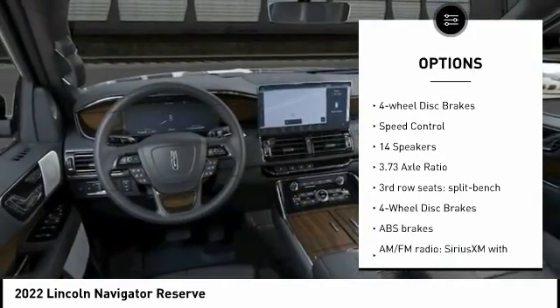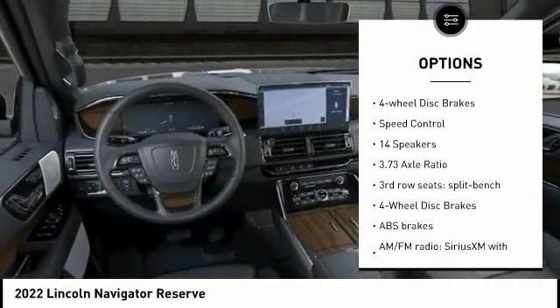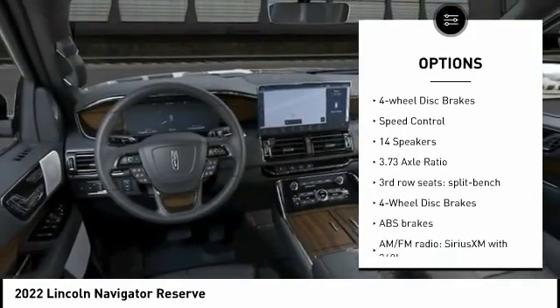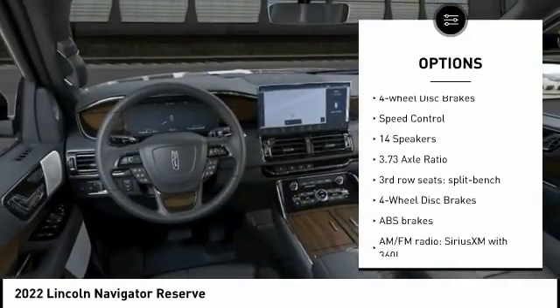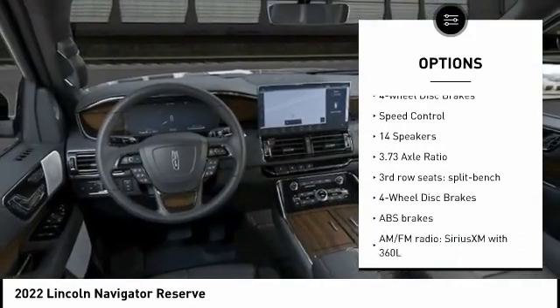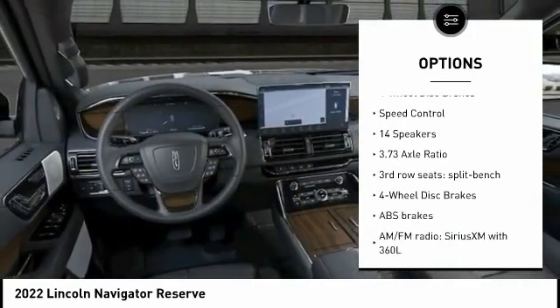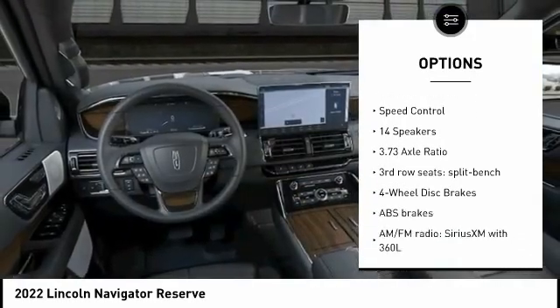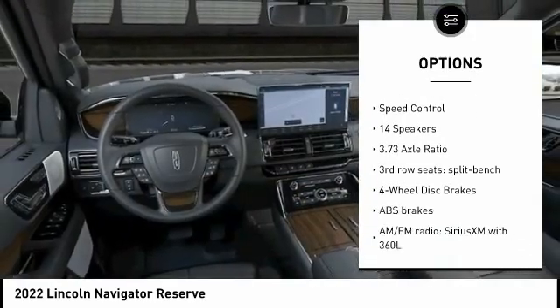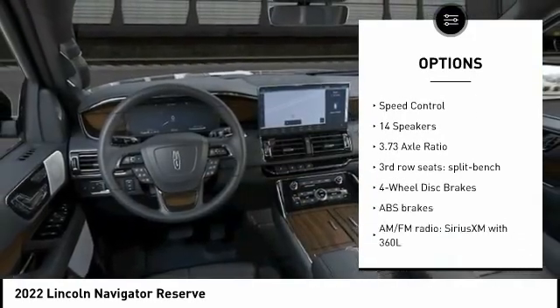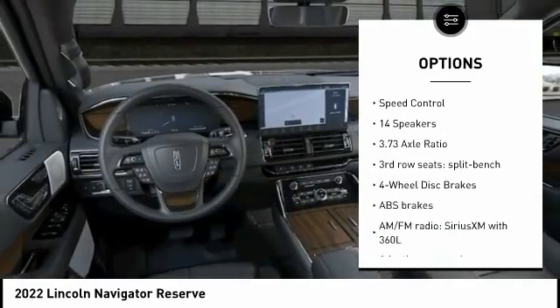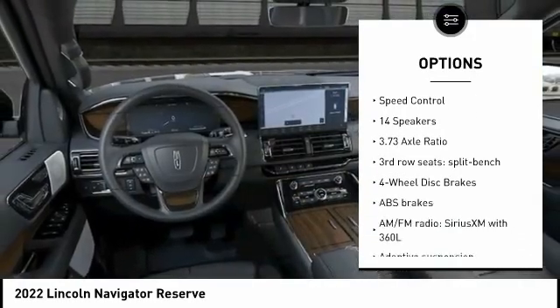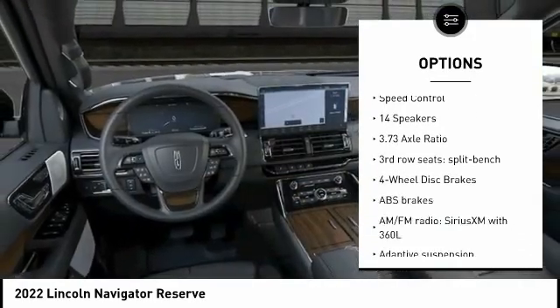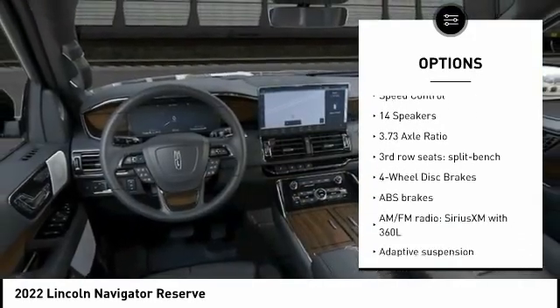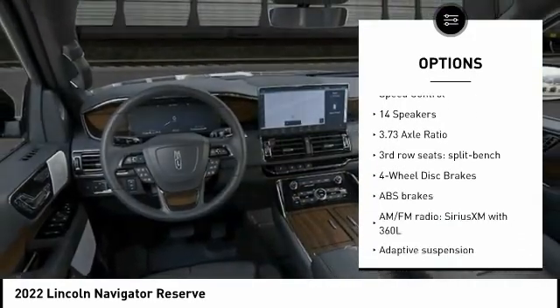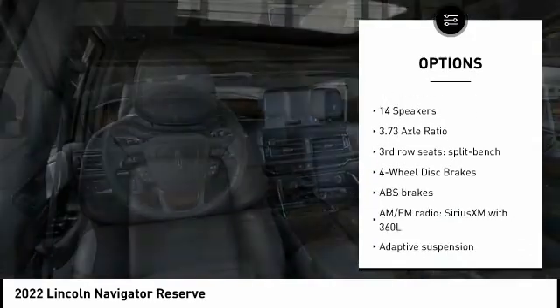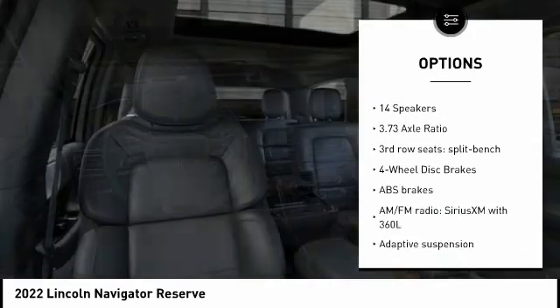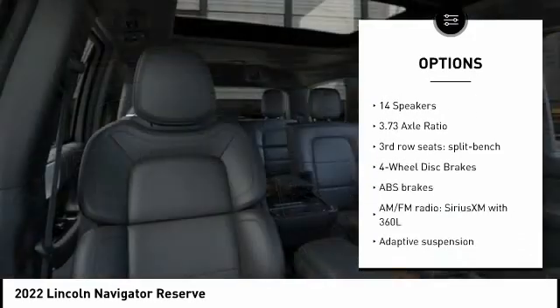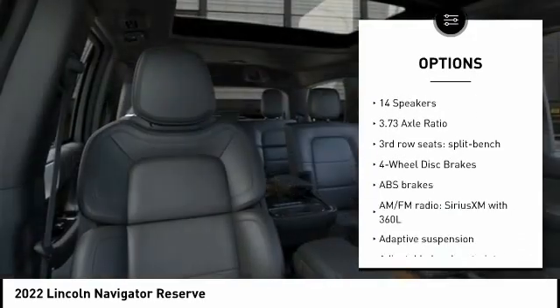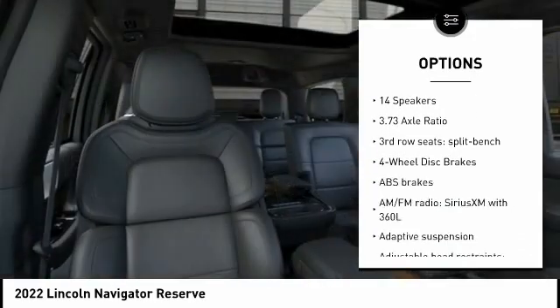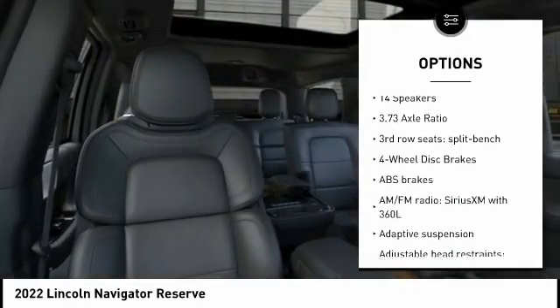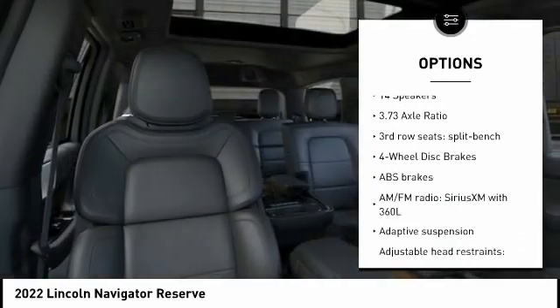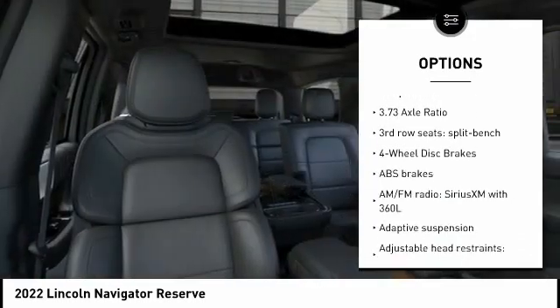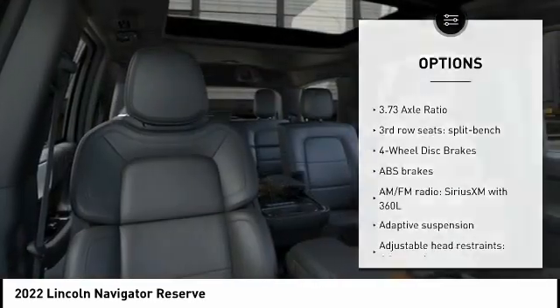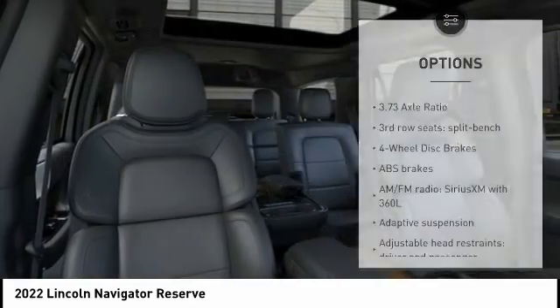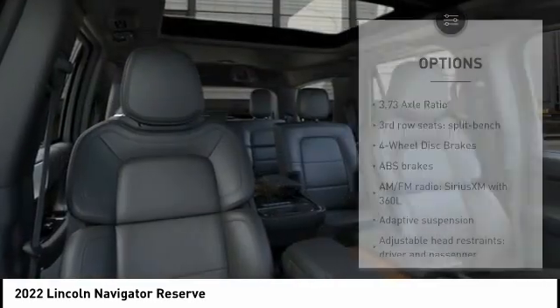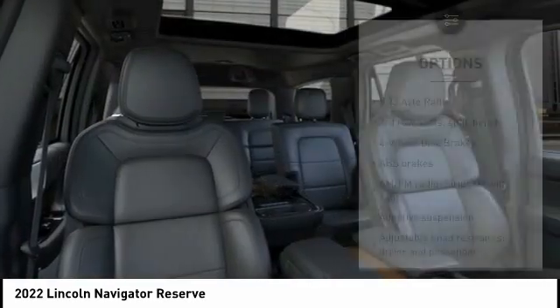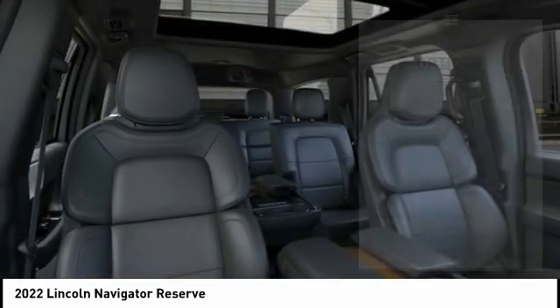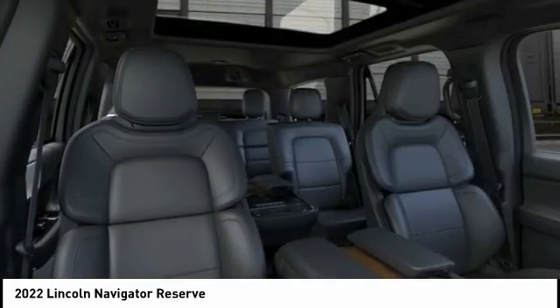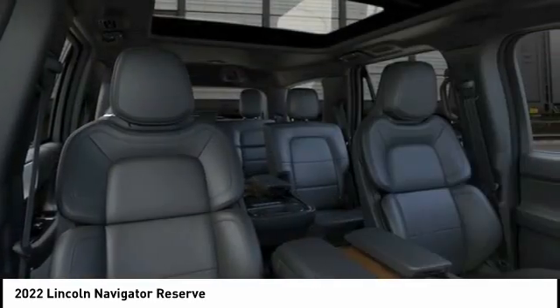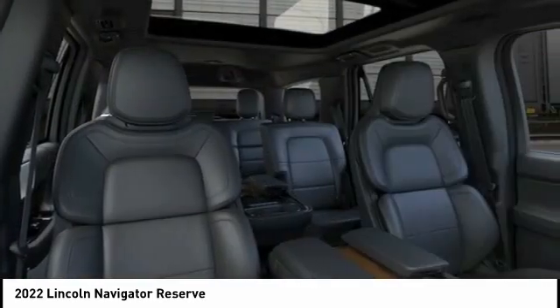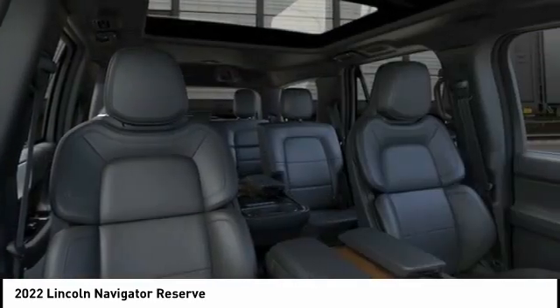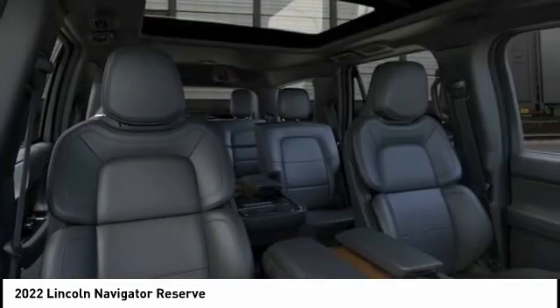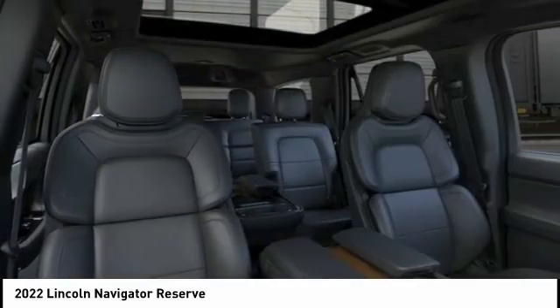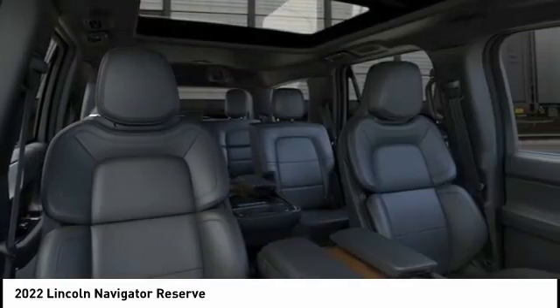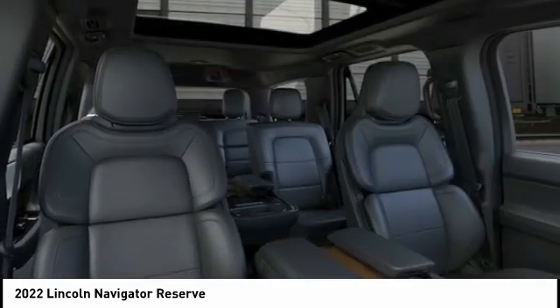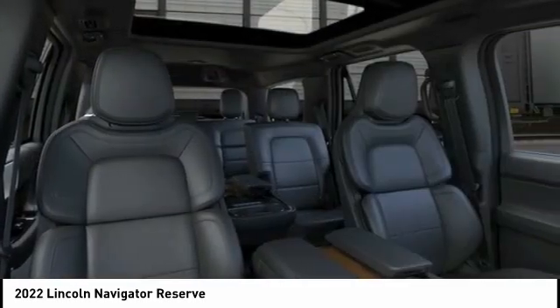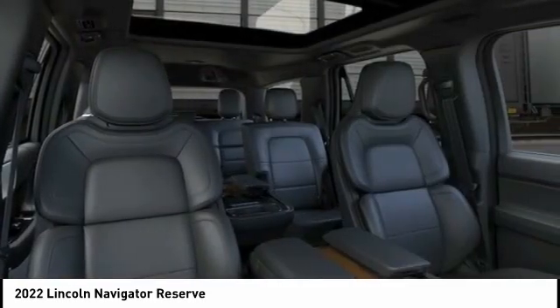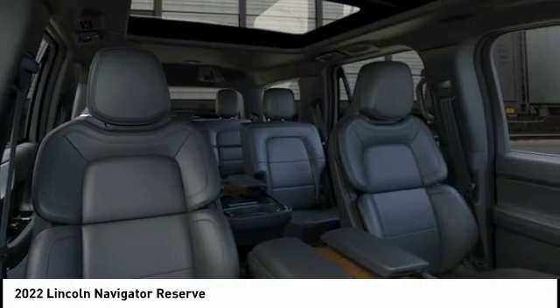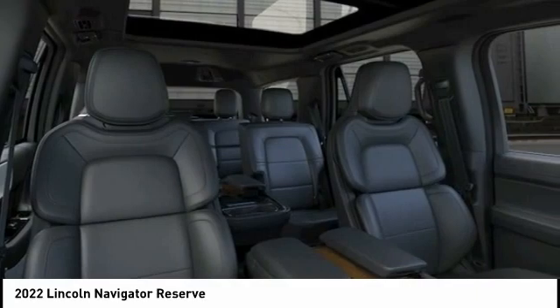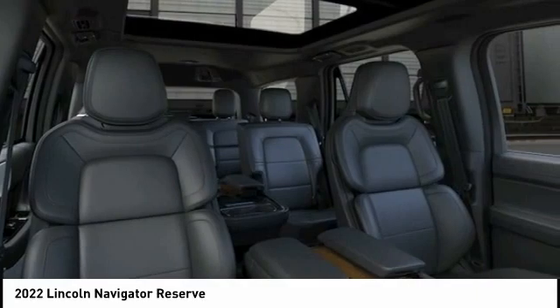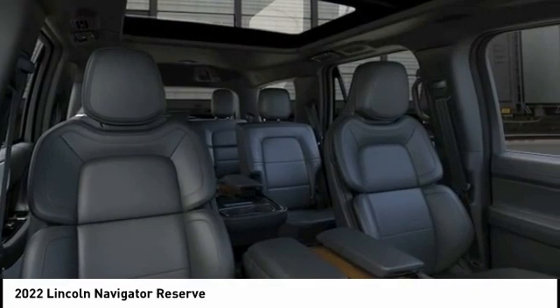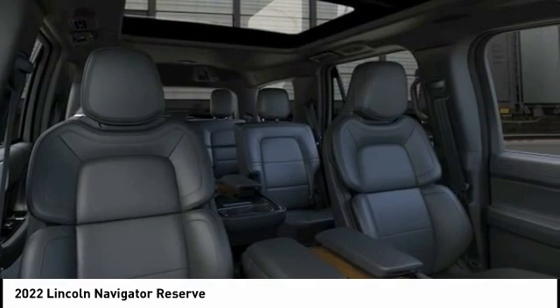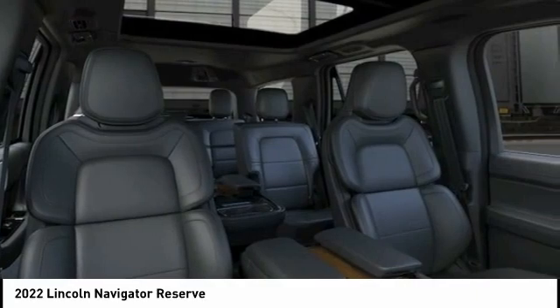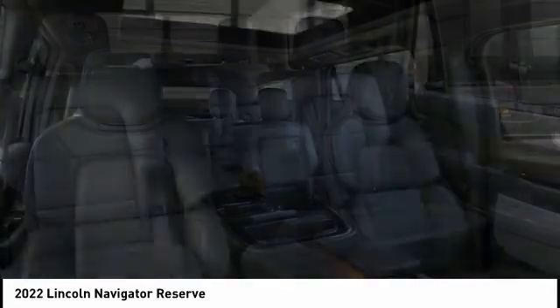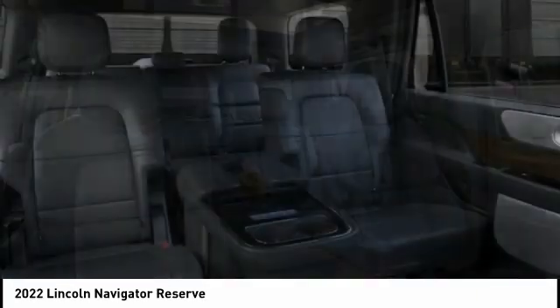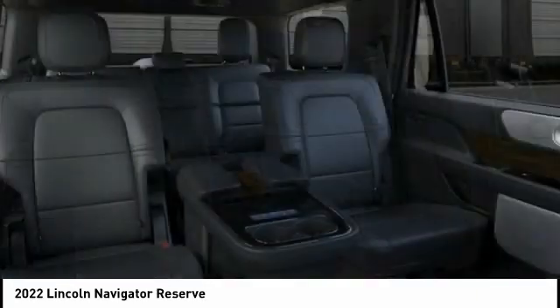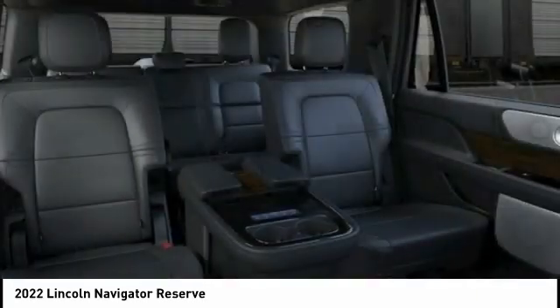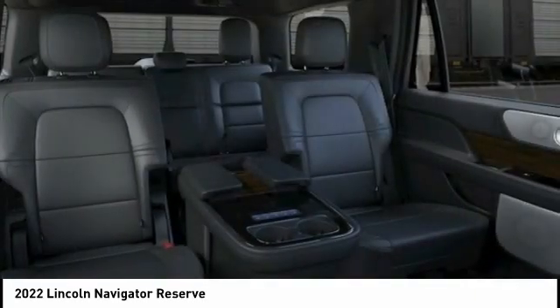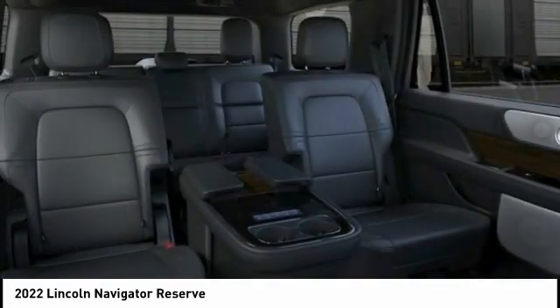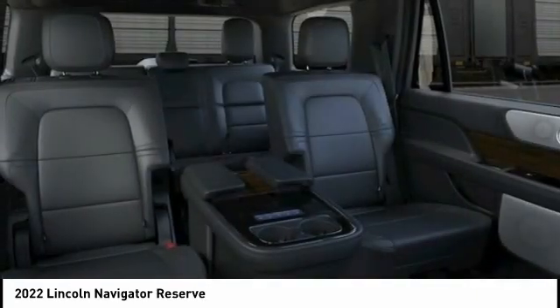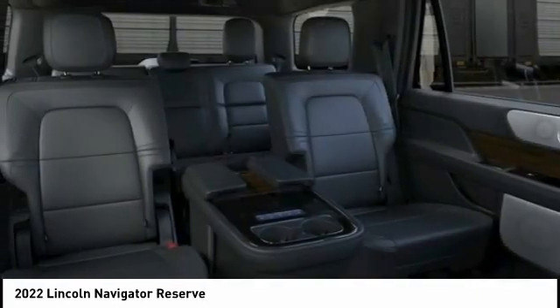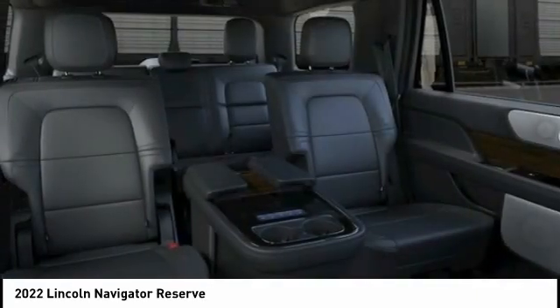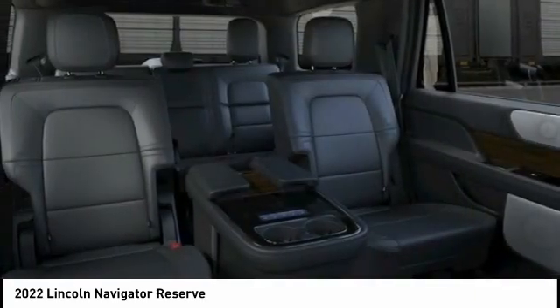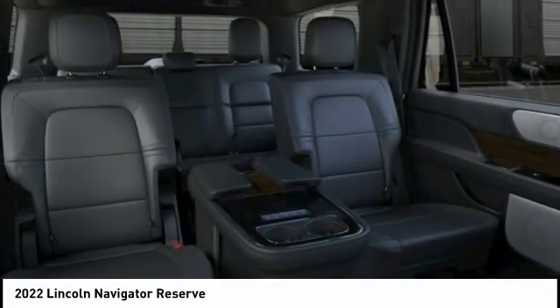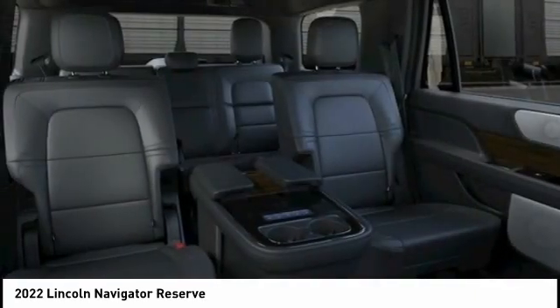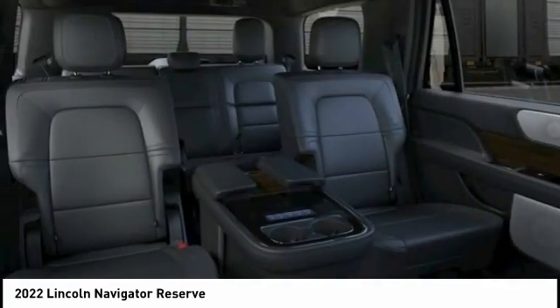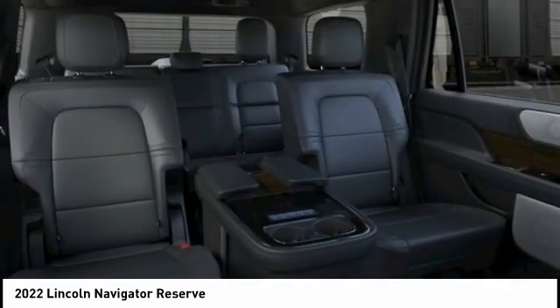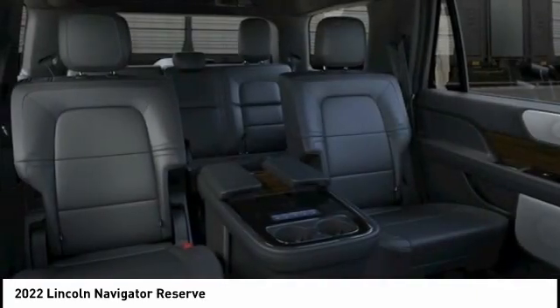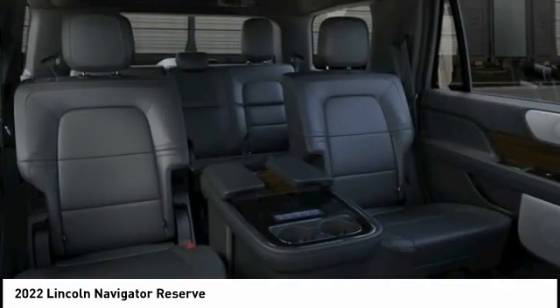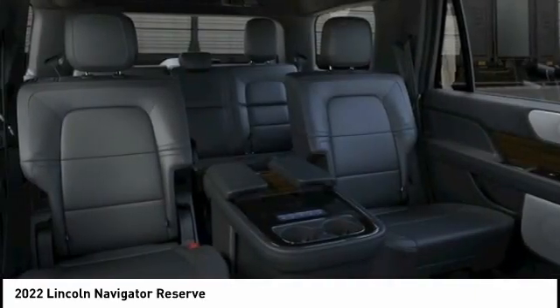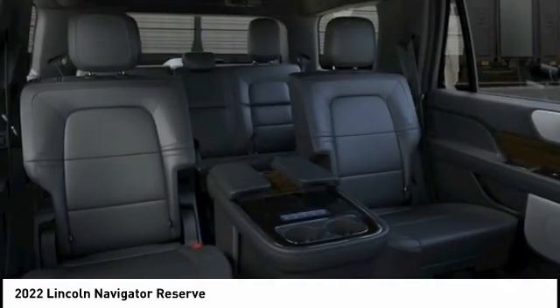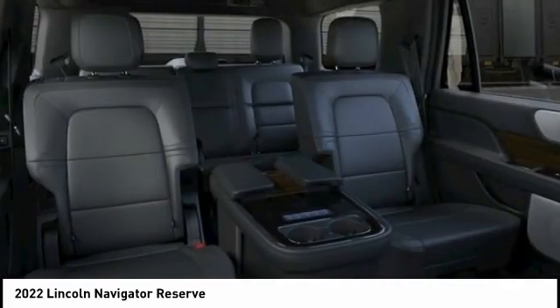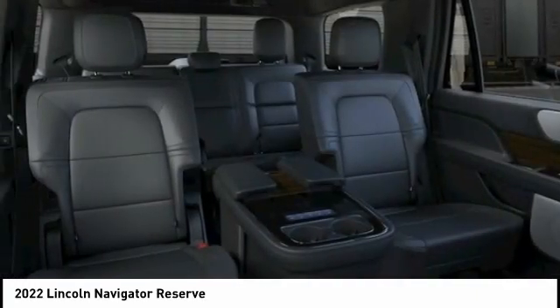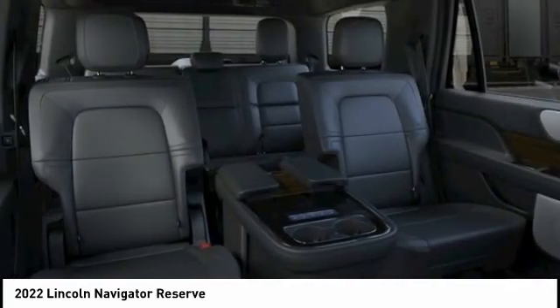Remote keyless entry, fog lights, rain-sensing wipers, four-wheel disc brakes, speed control.